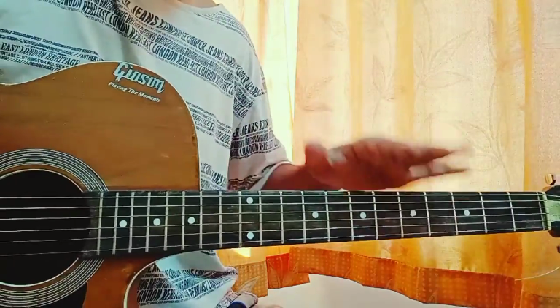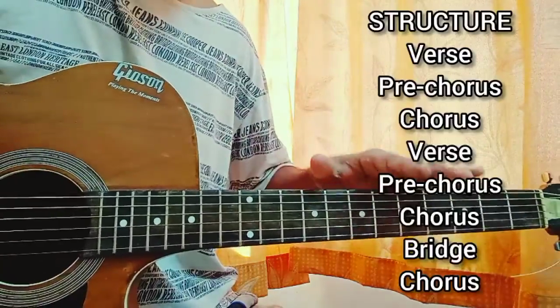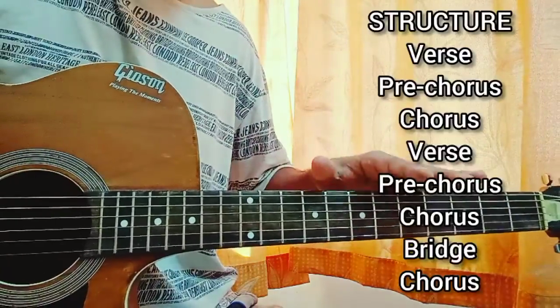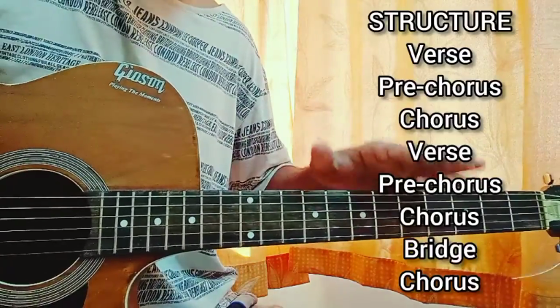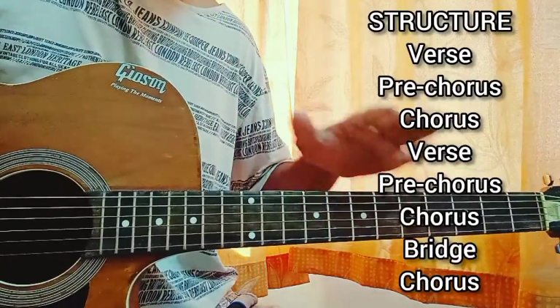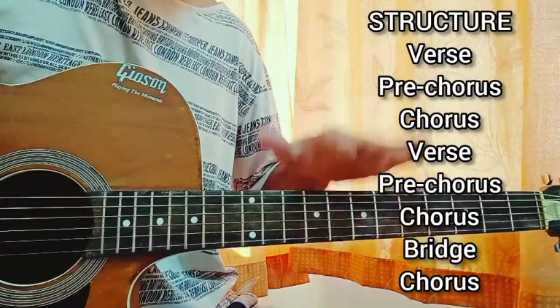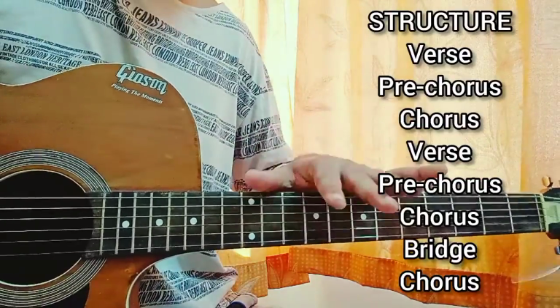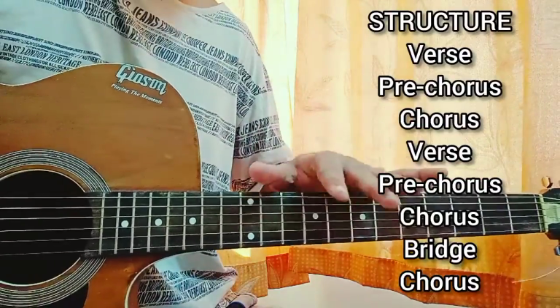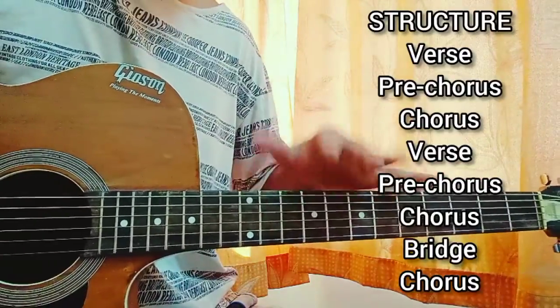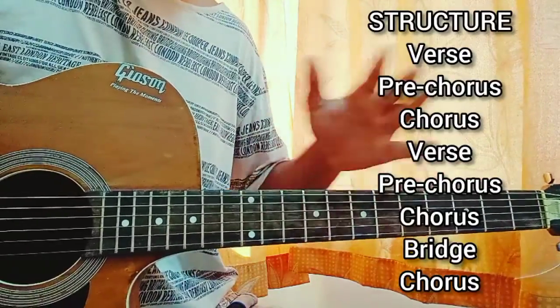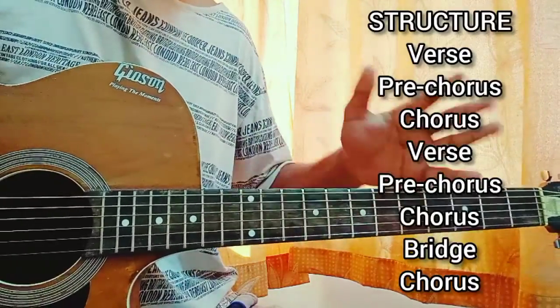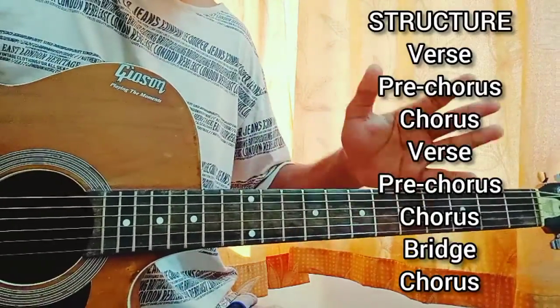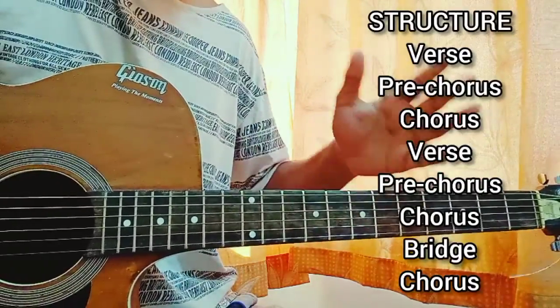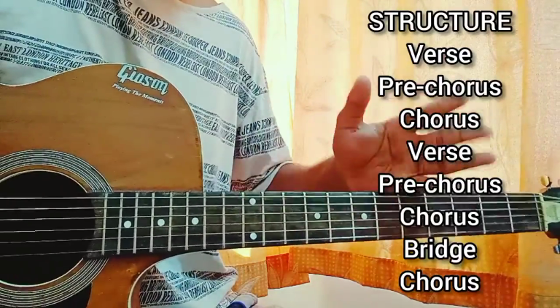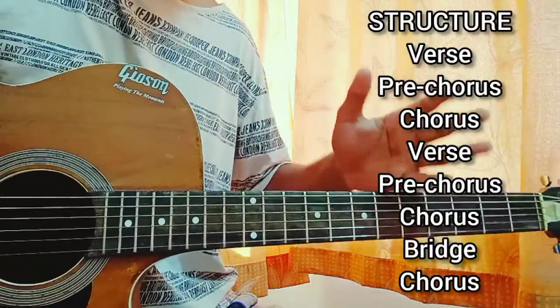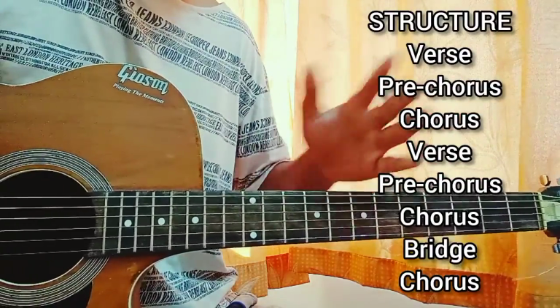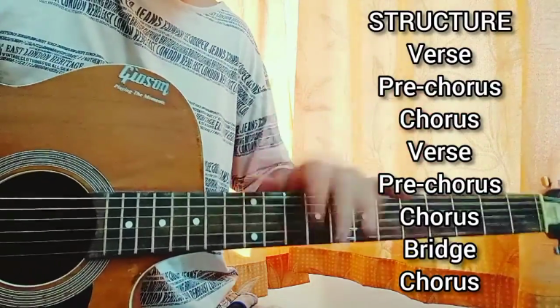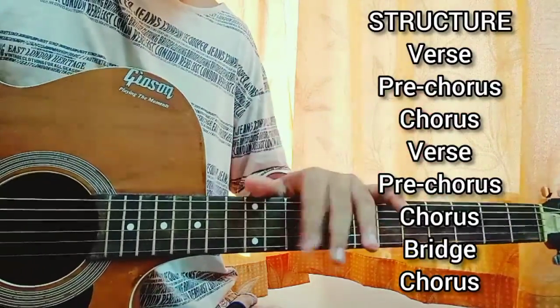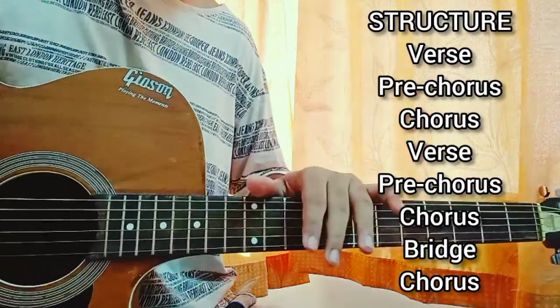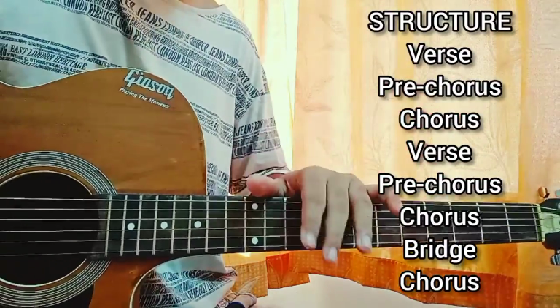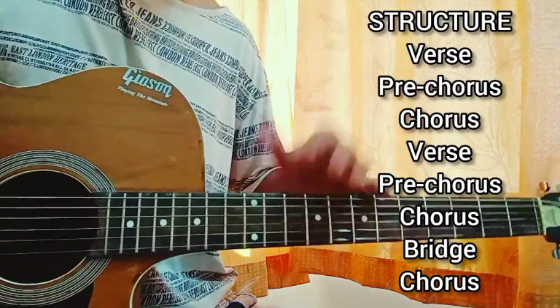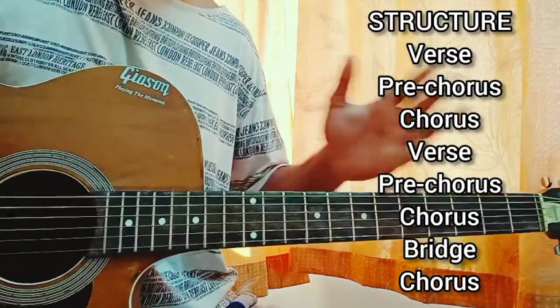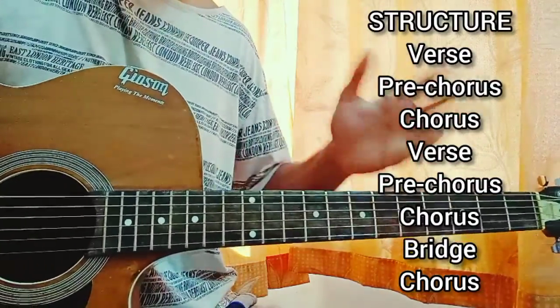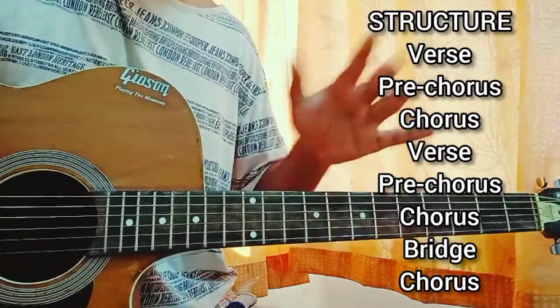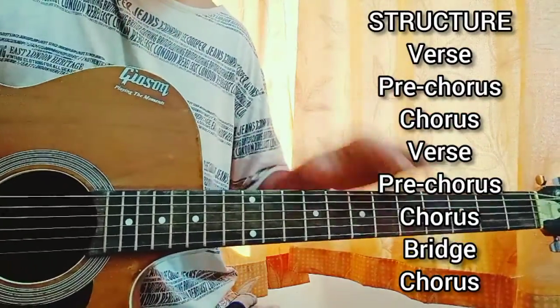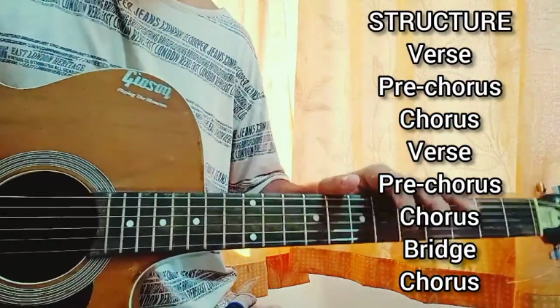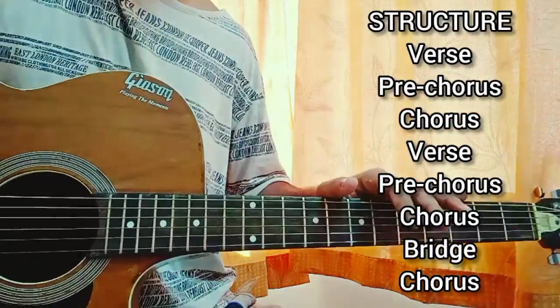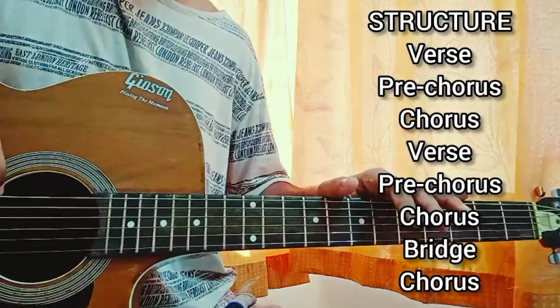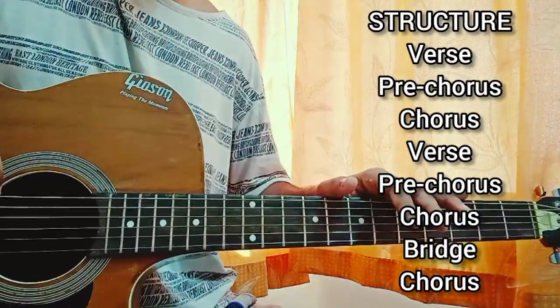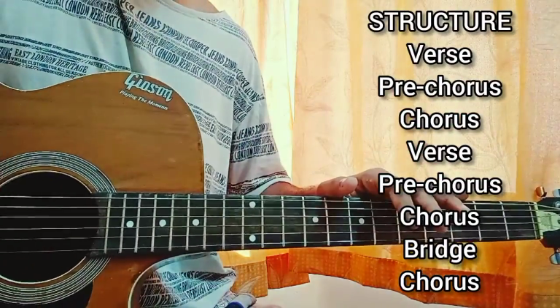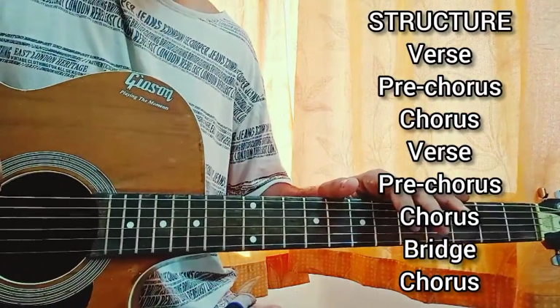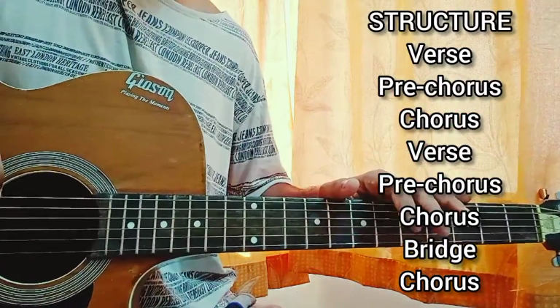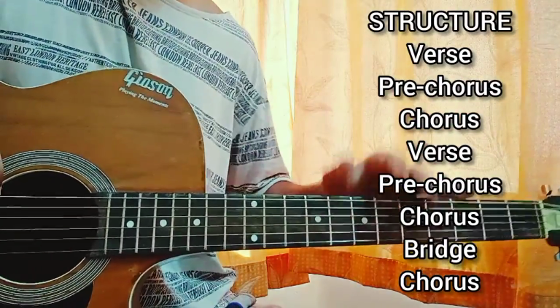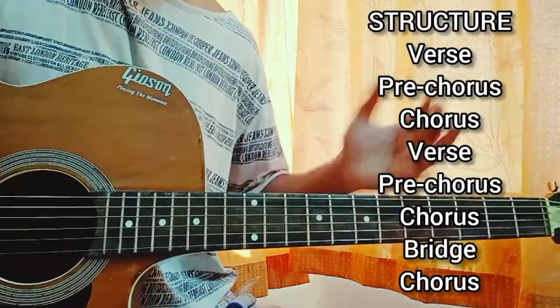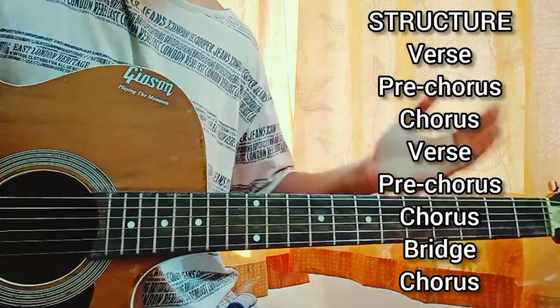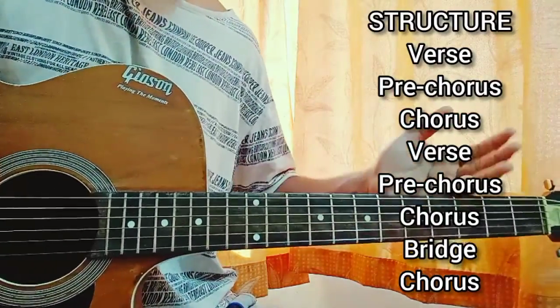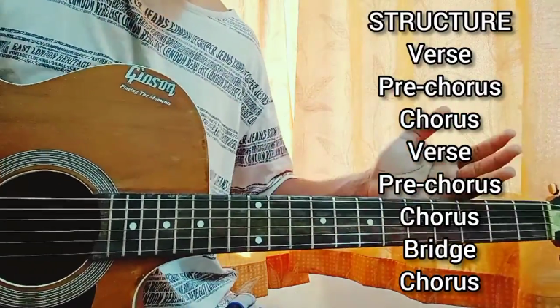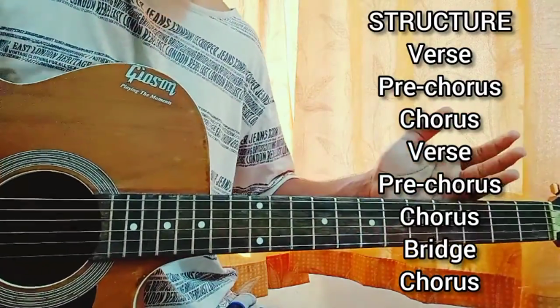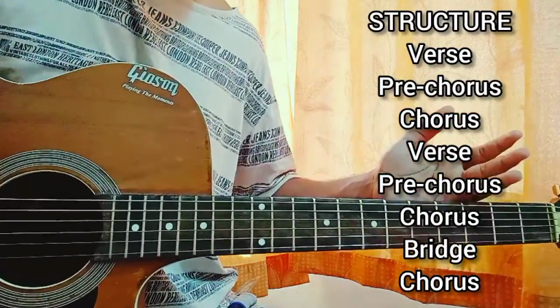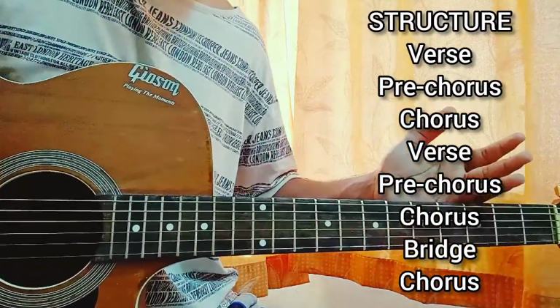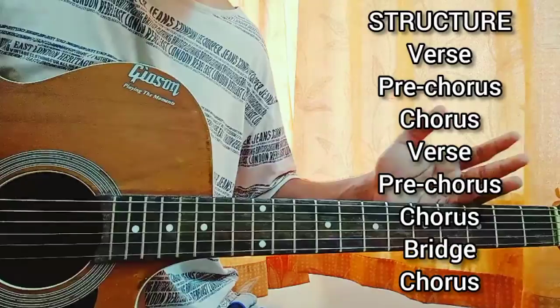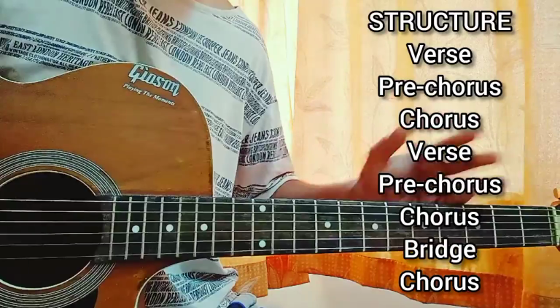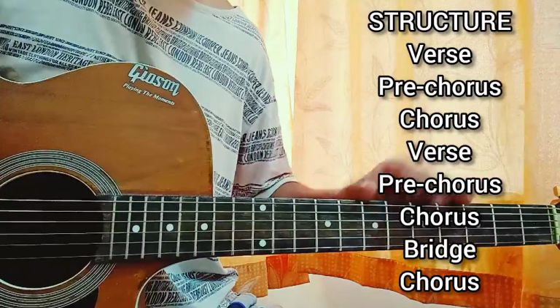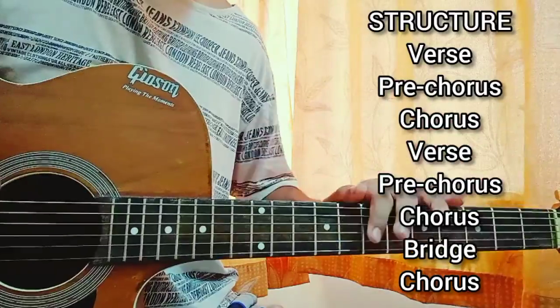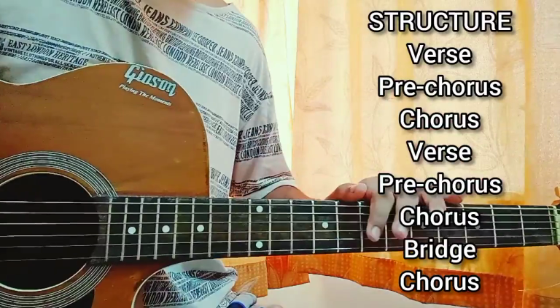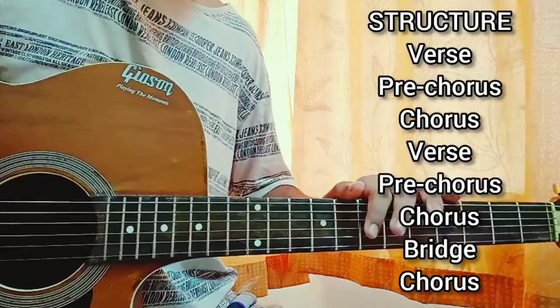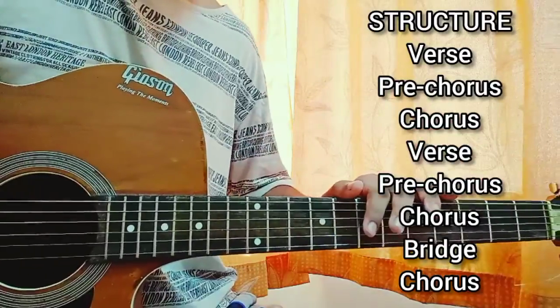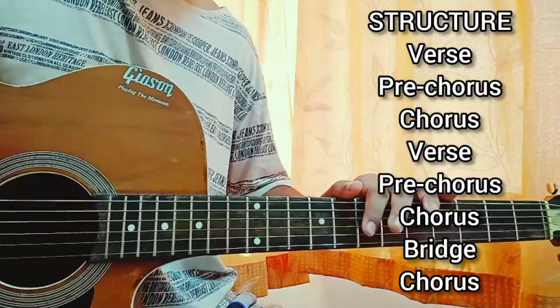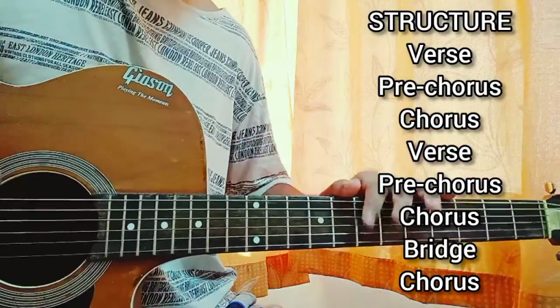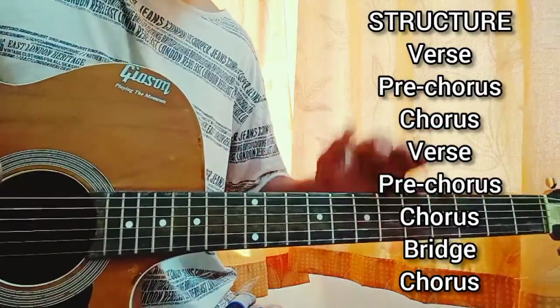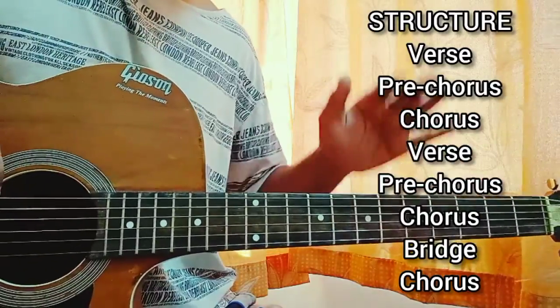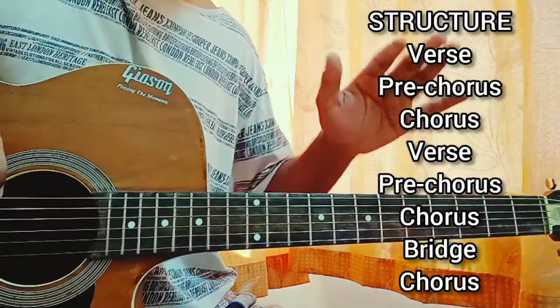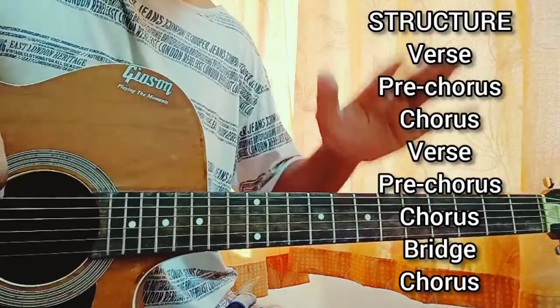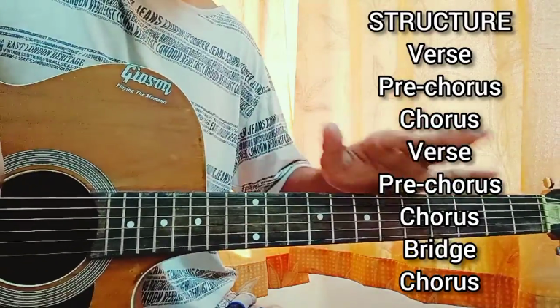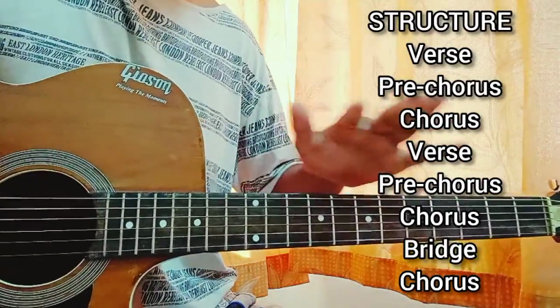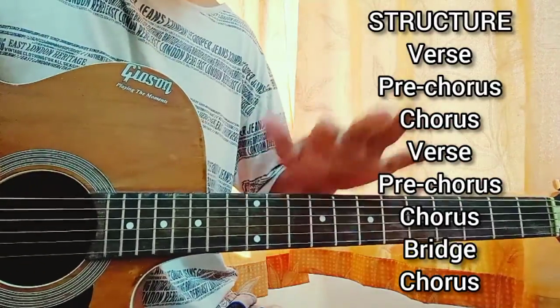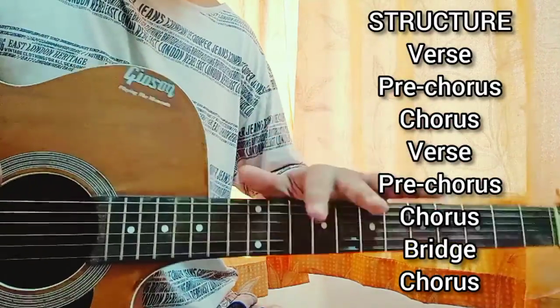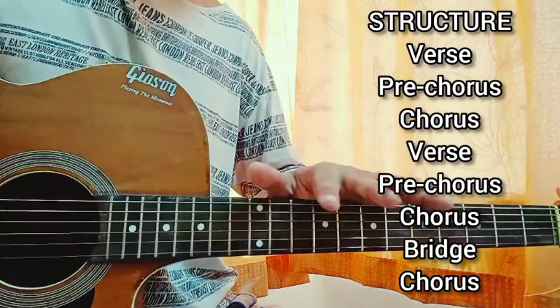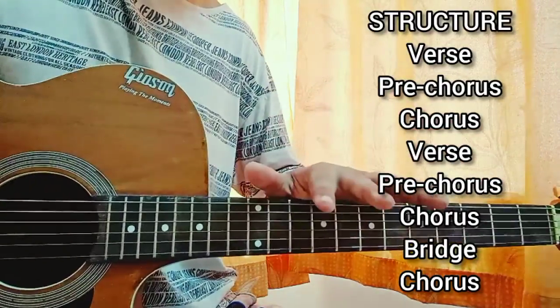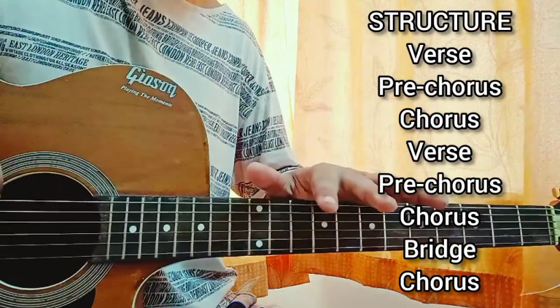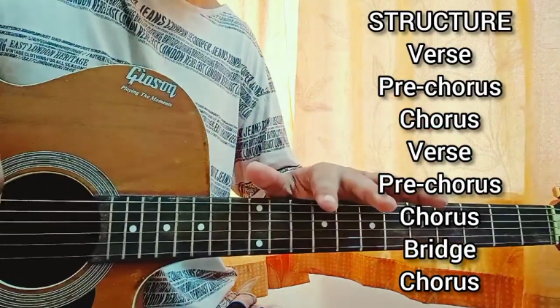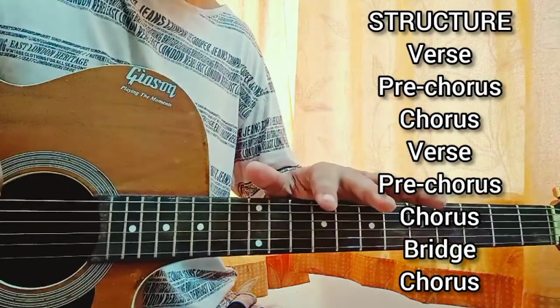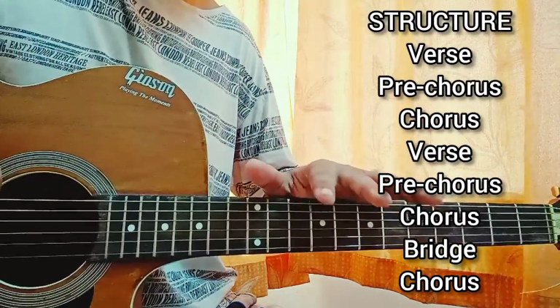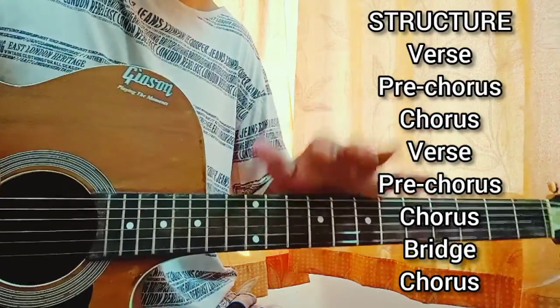So let's get started with the structure of the song. We start with the verse, pre-chorus, chorus, verse, pre-chorus, chorus, bridge, chorus. Very normal structure. It will be a very easy lesson.